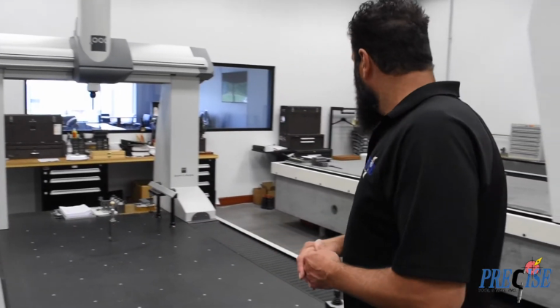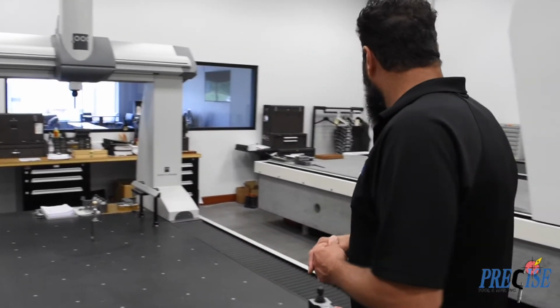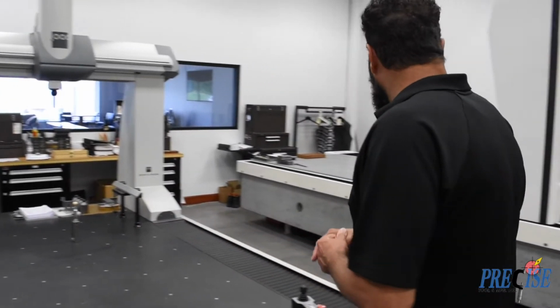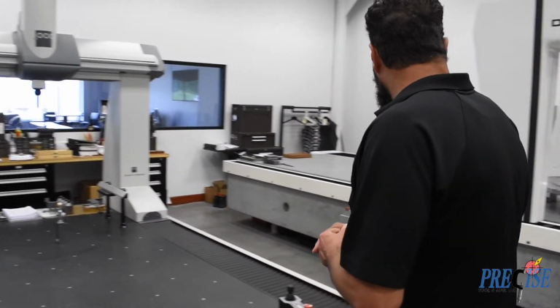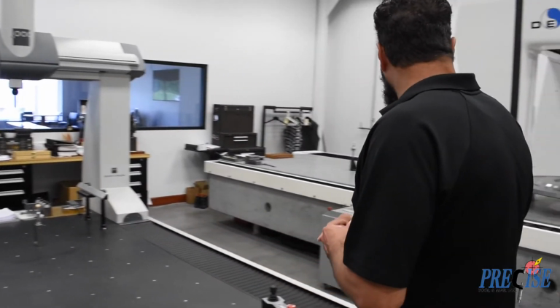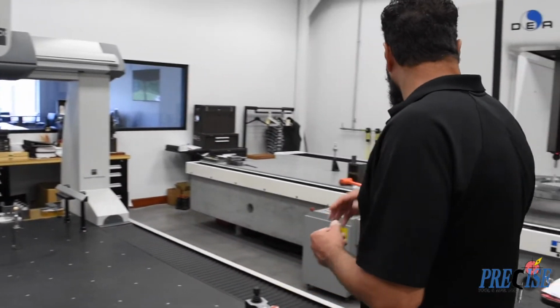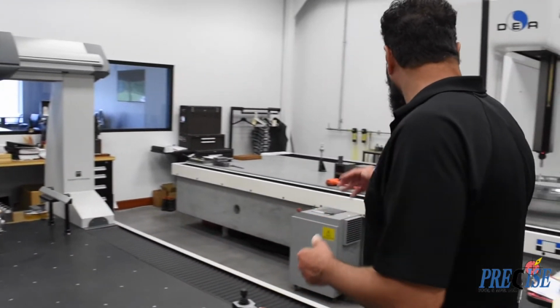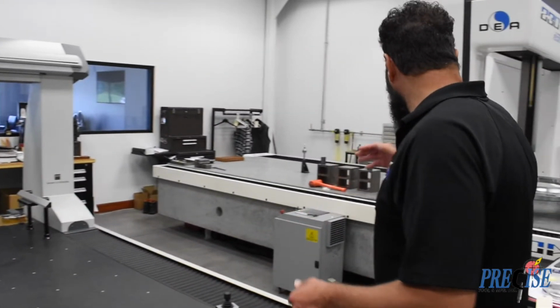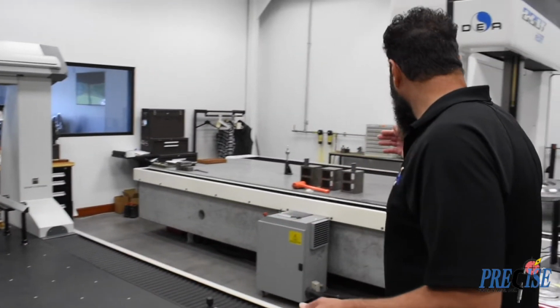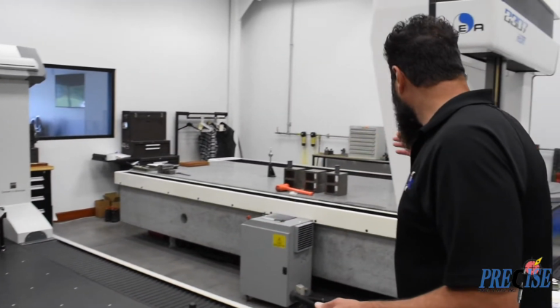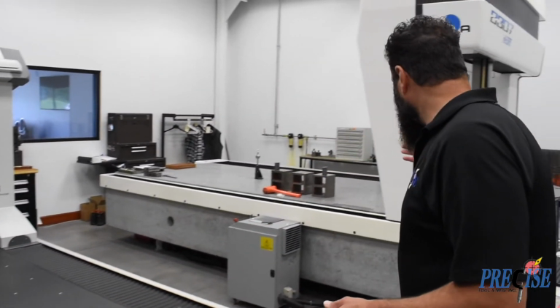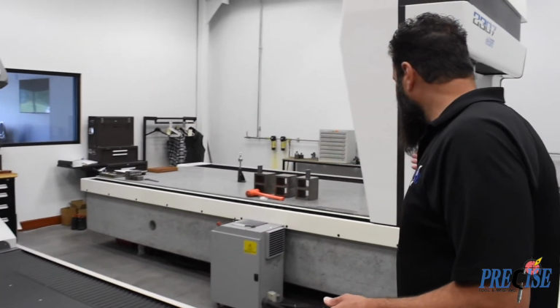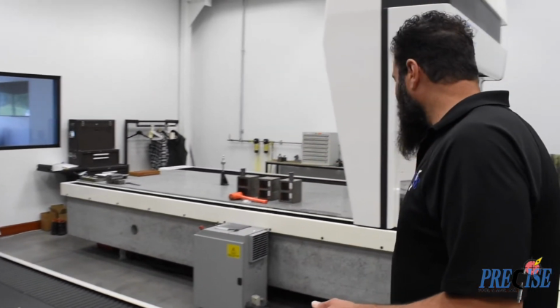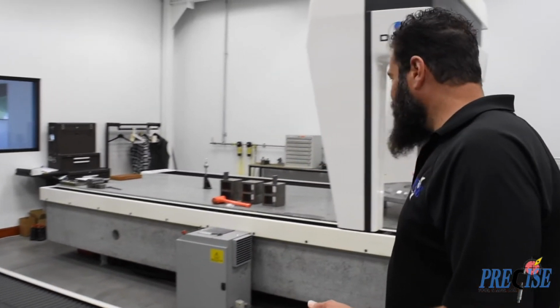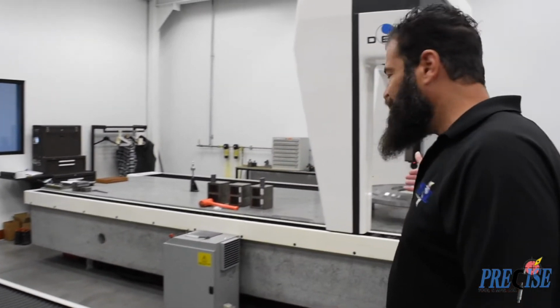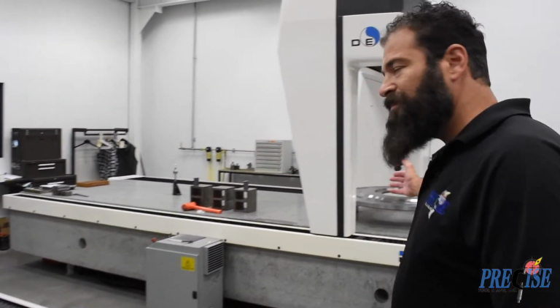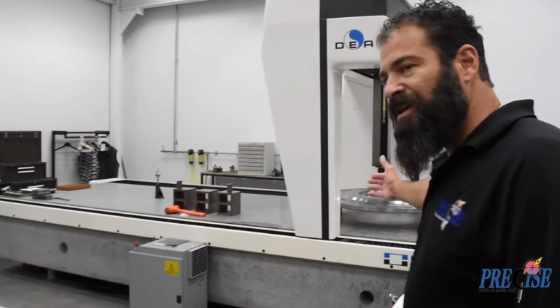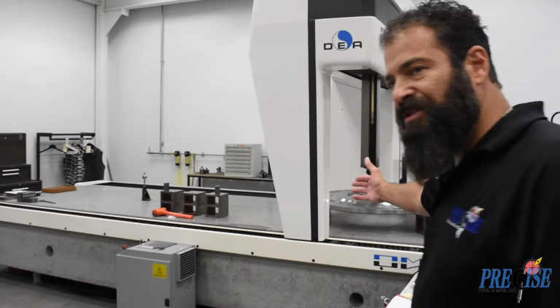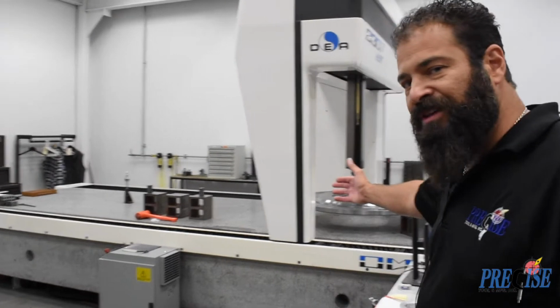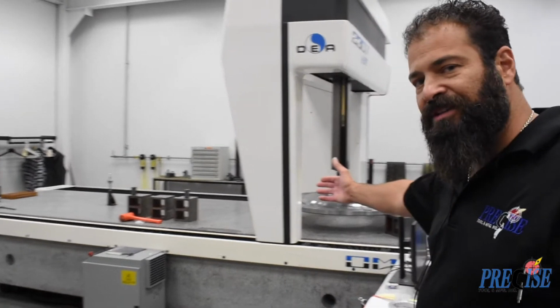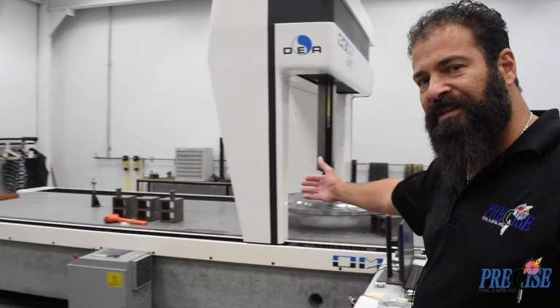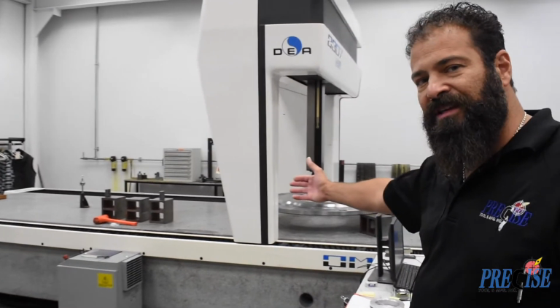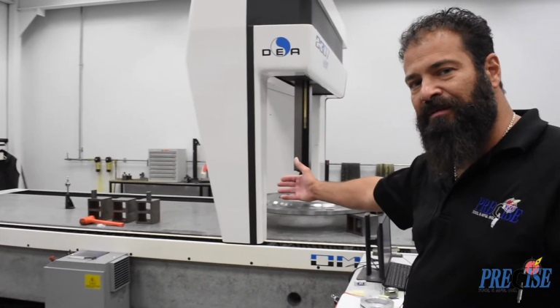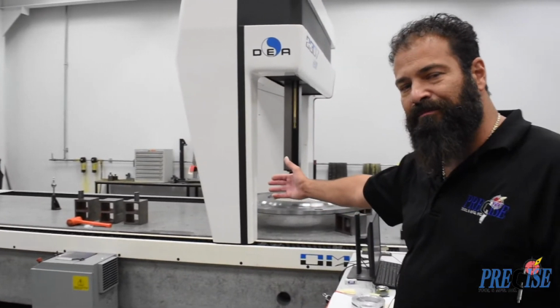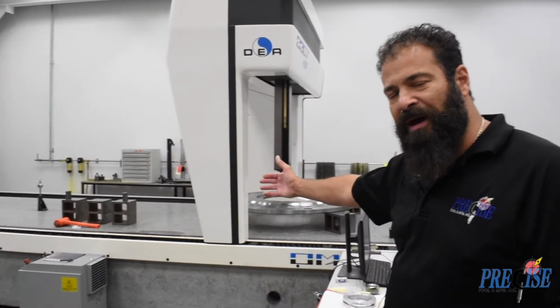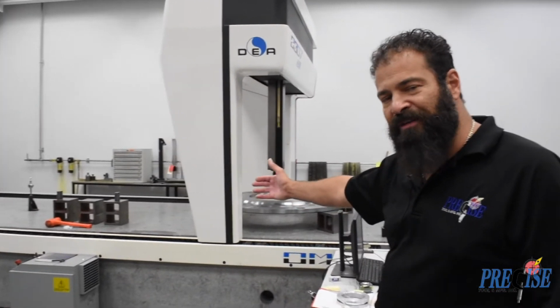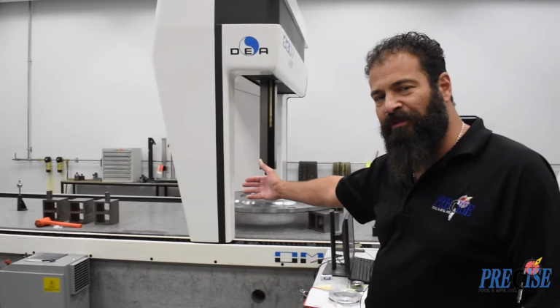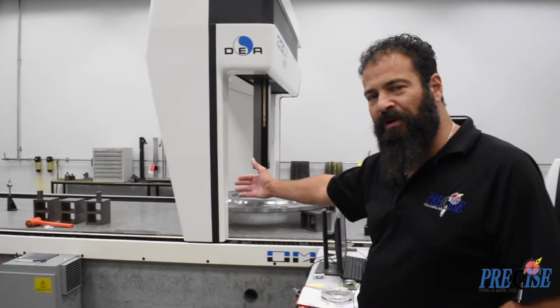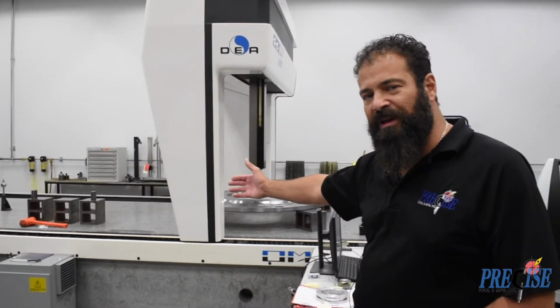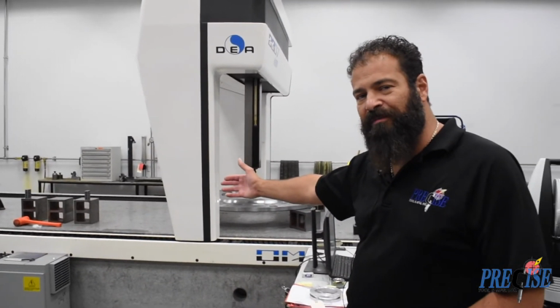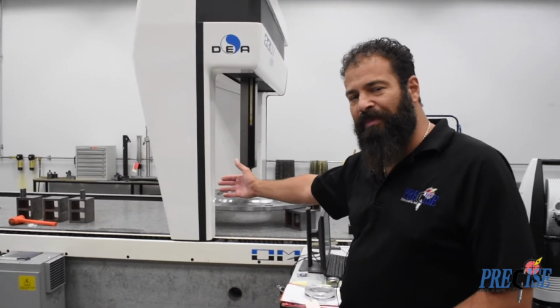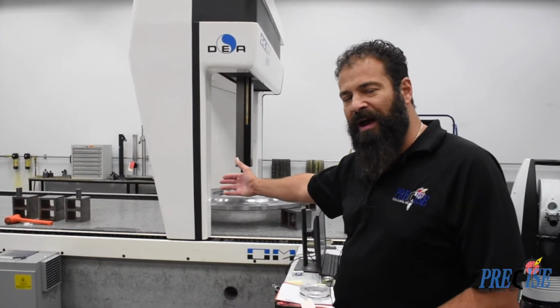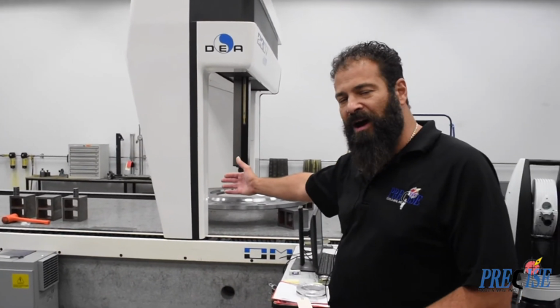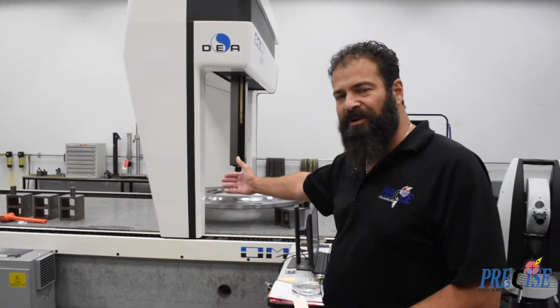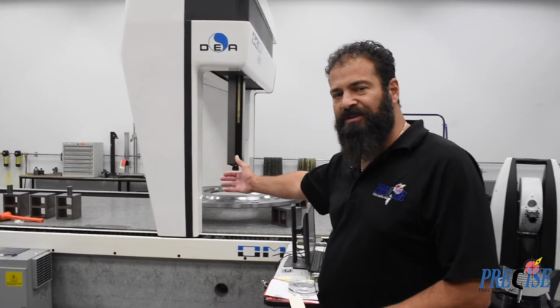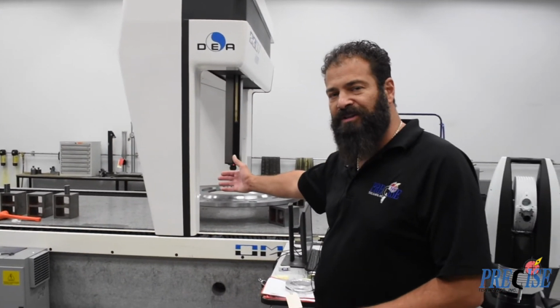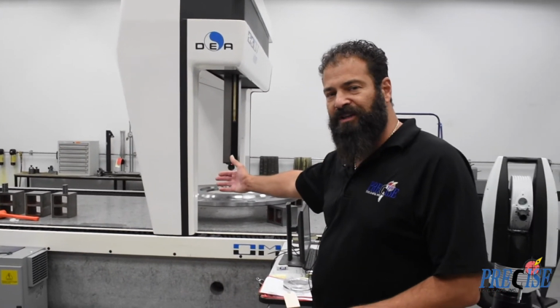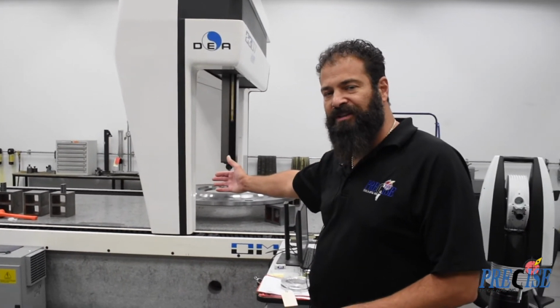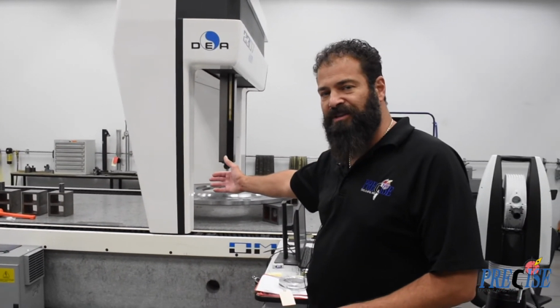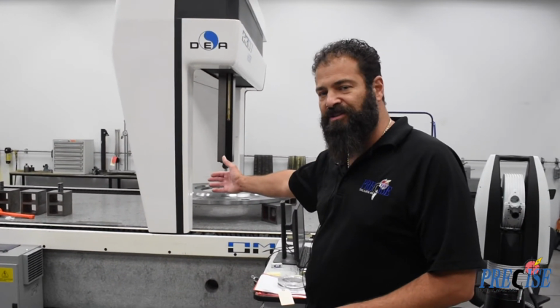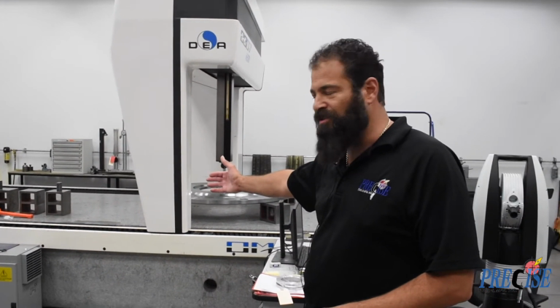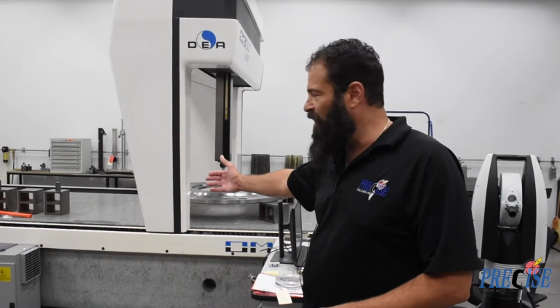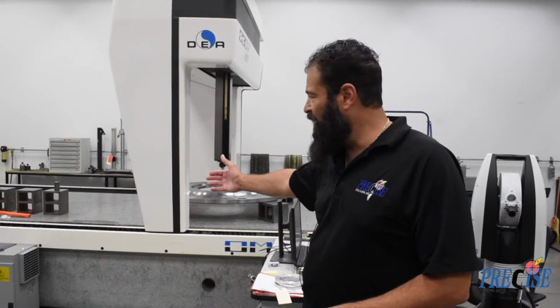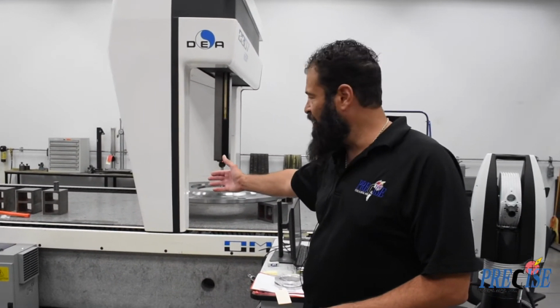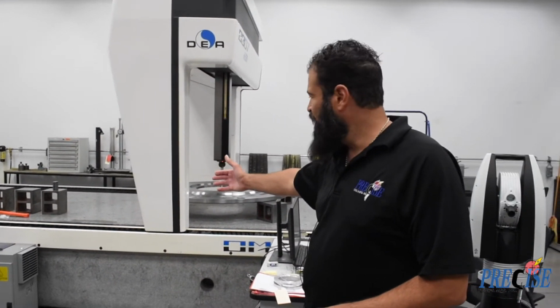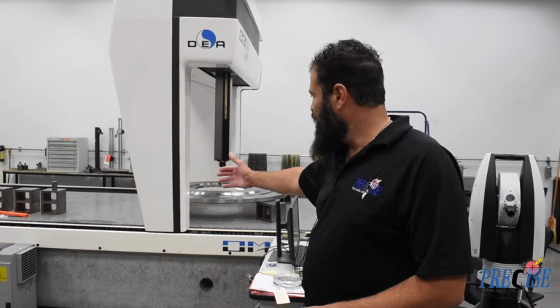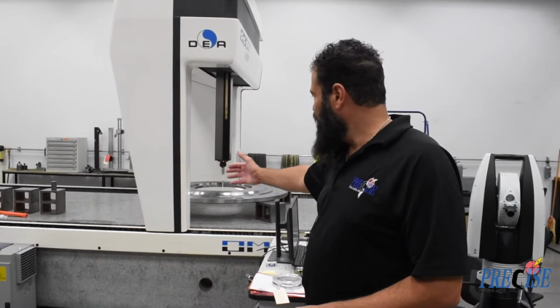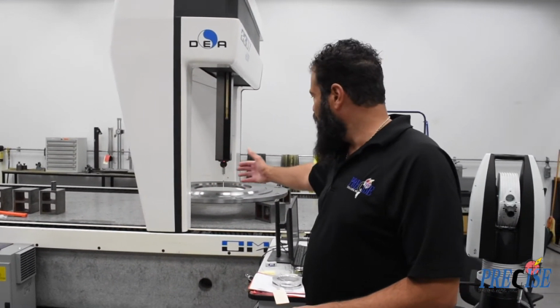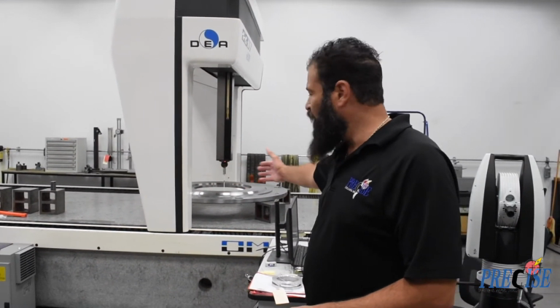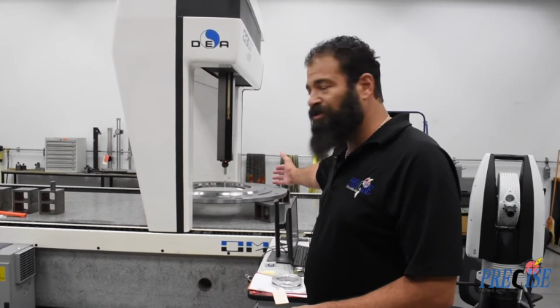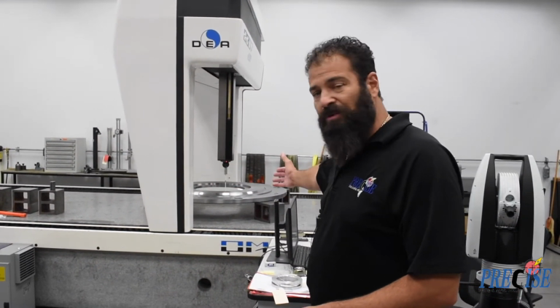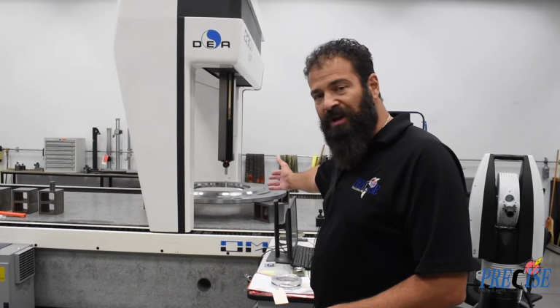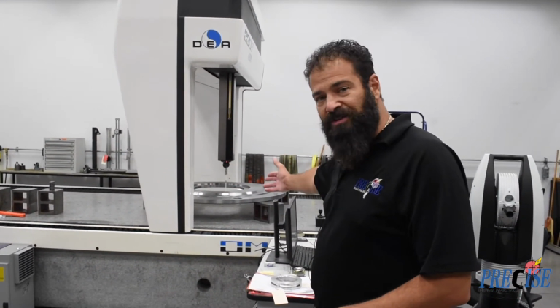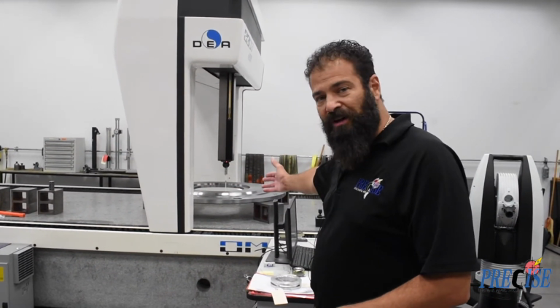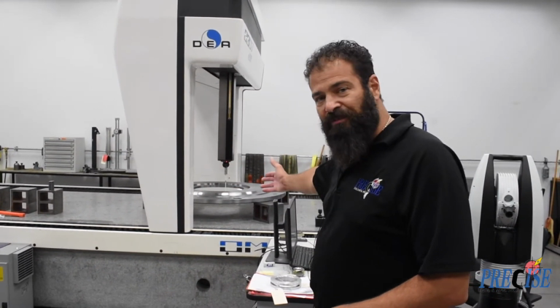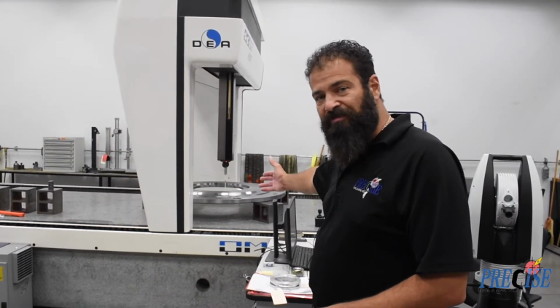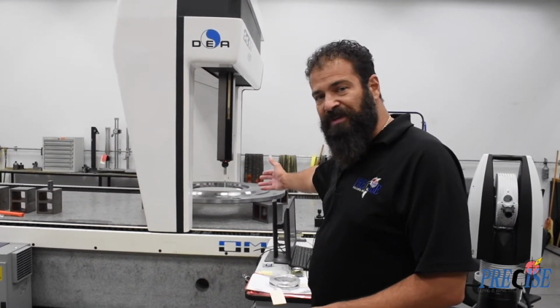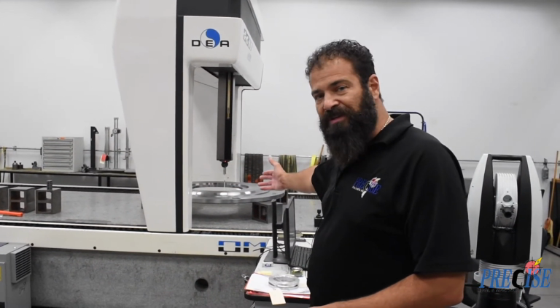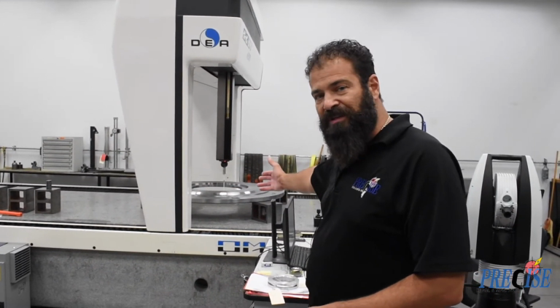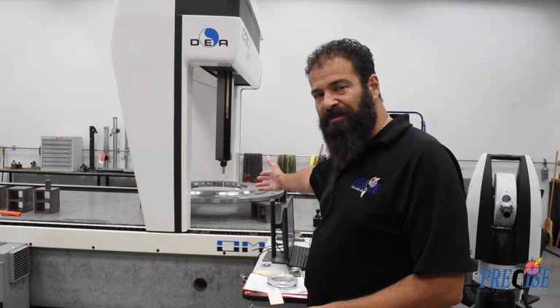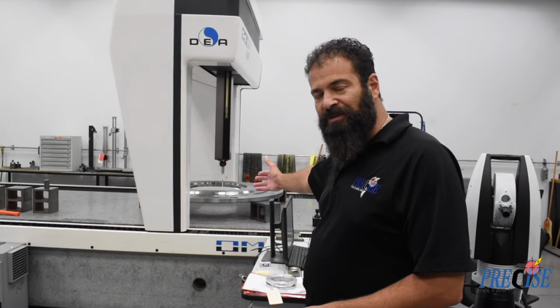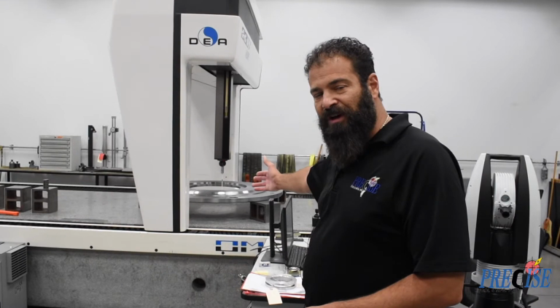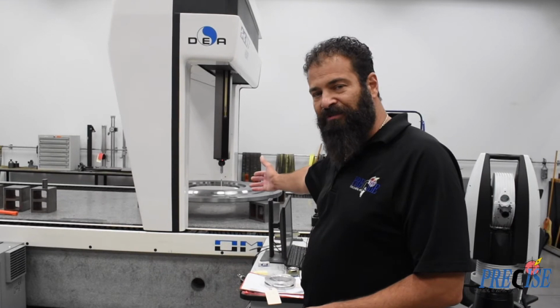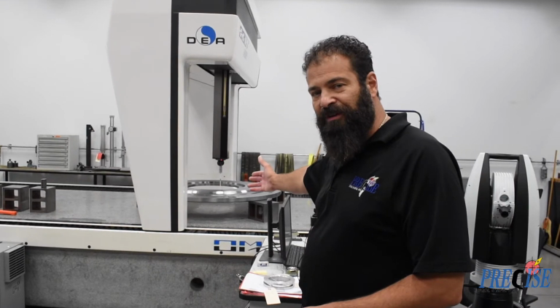Our largest CMM is 60 by 40 by 160 inches long and also runs off of PCDEMAS software.